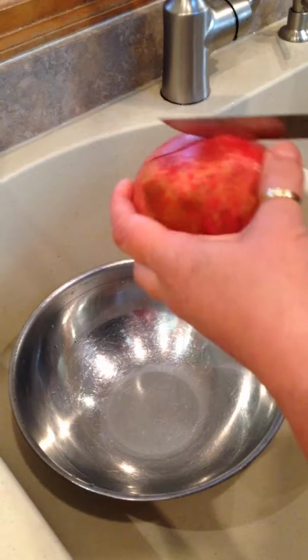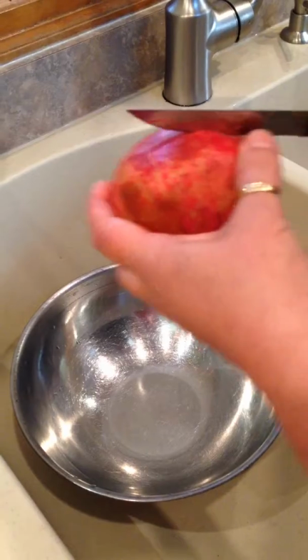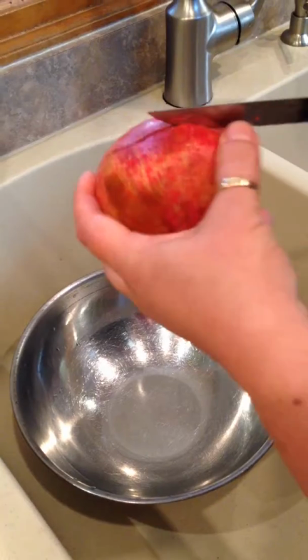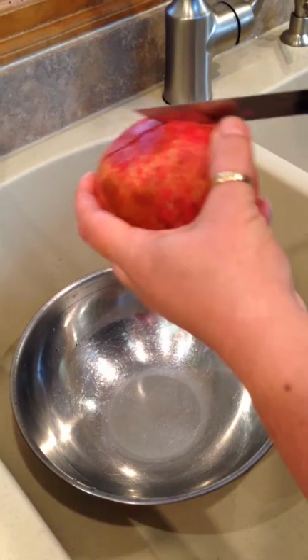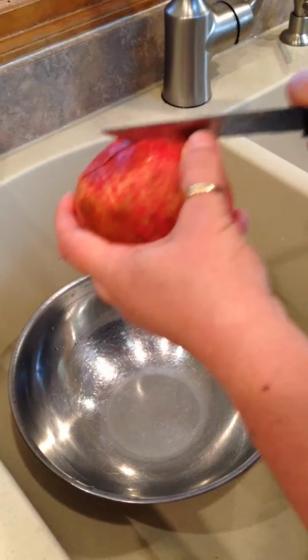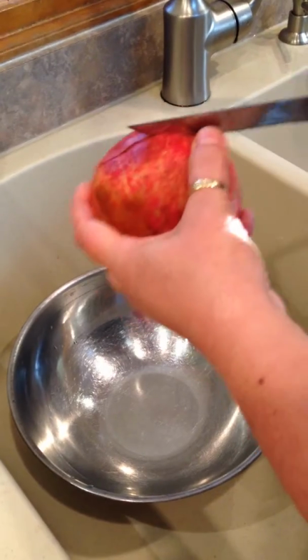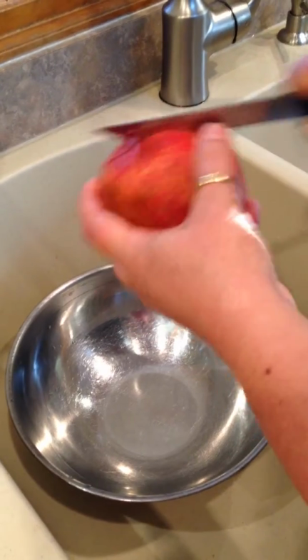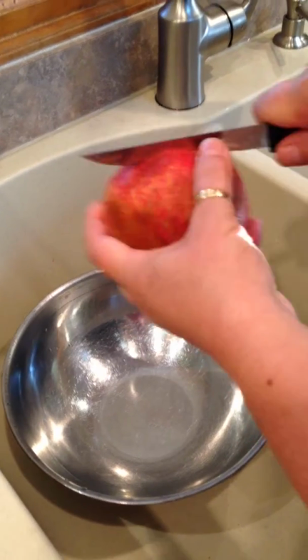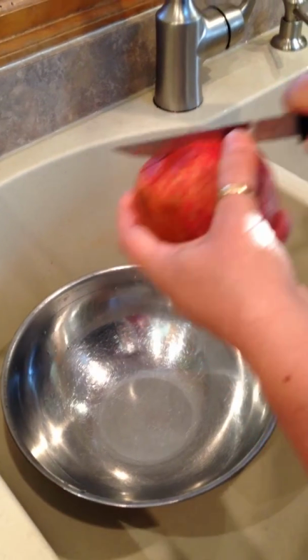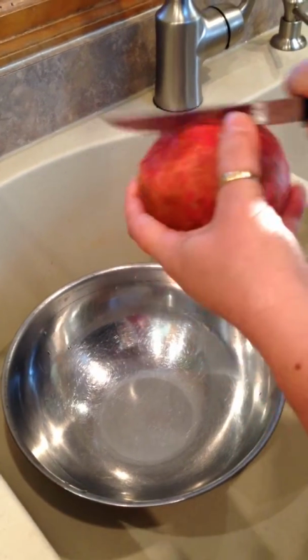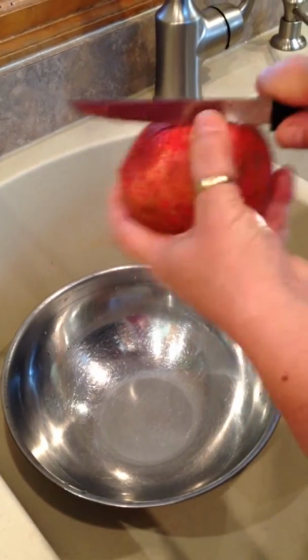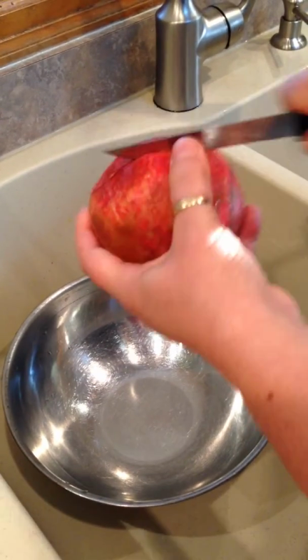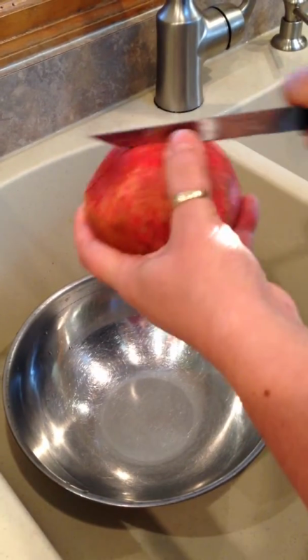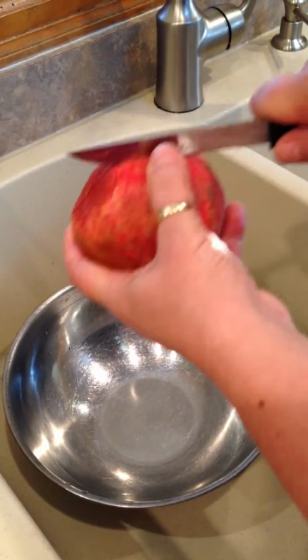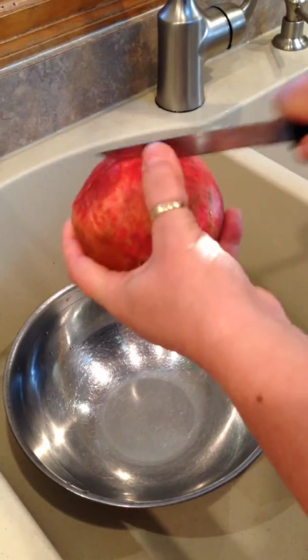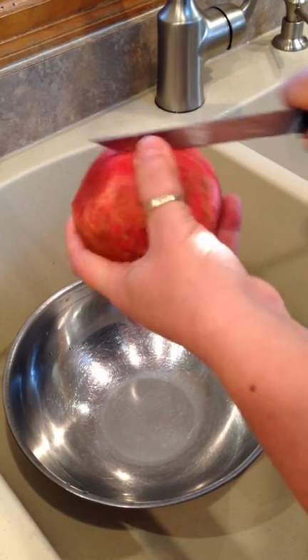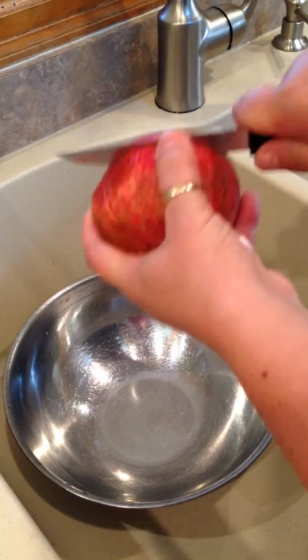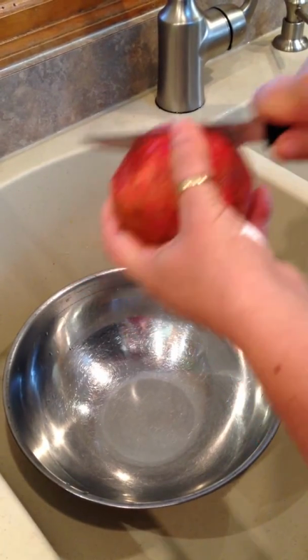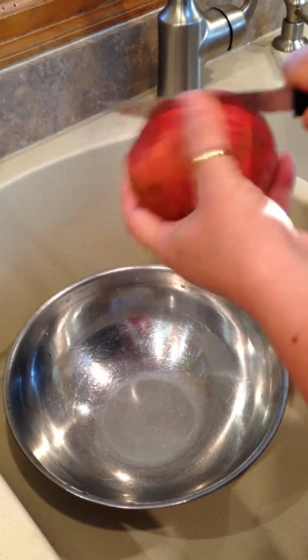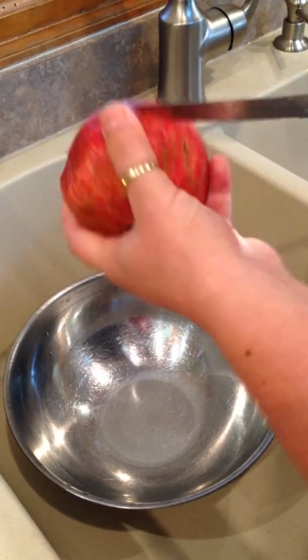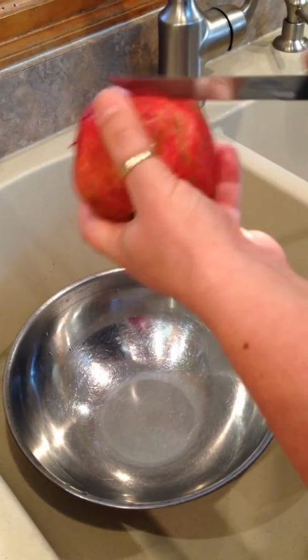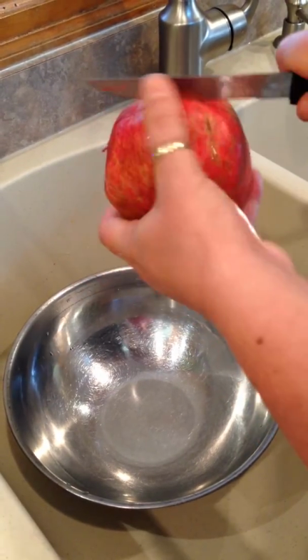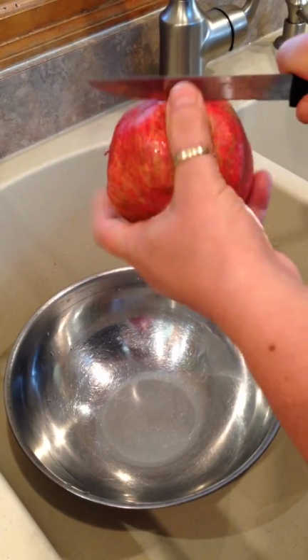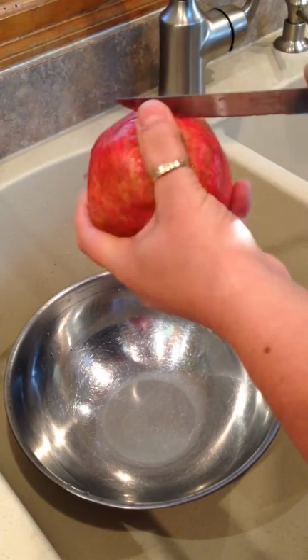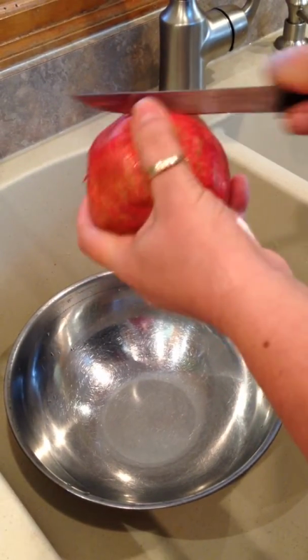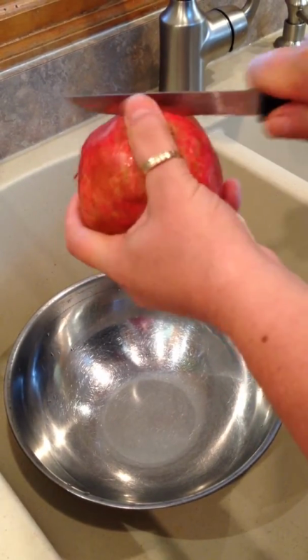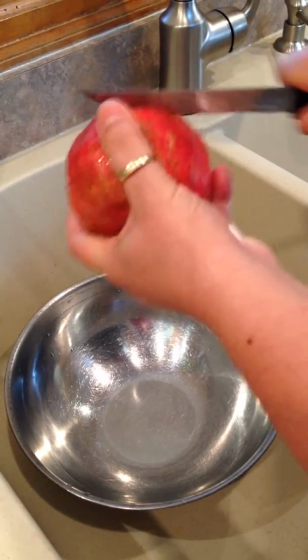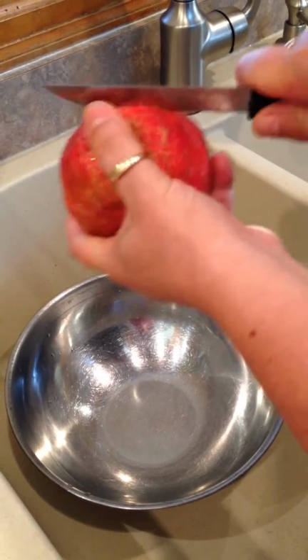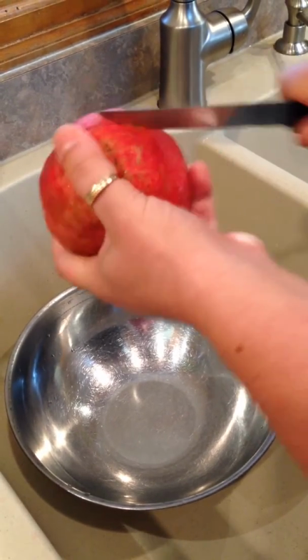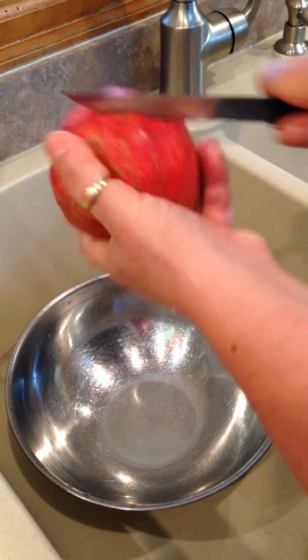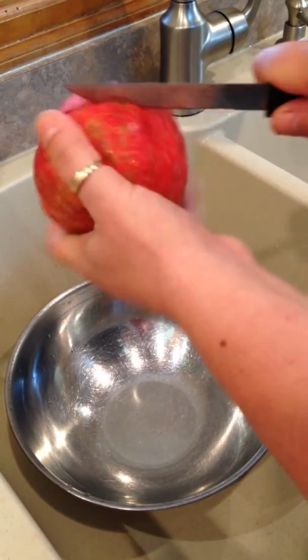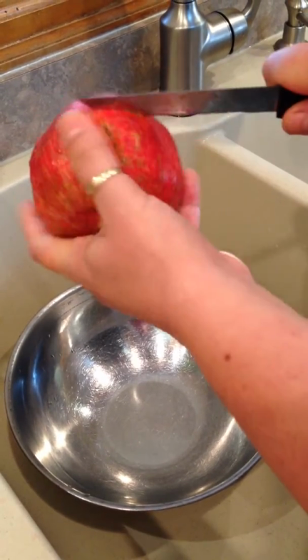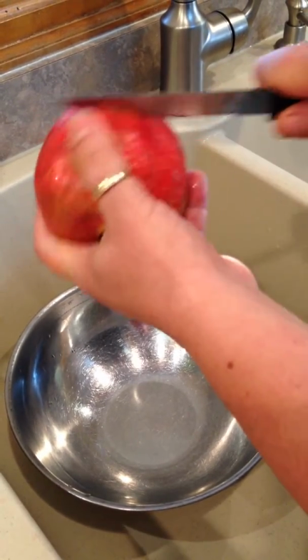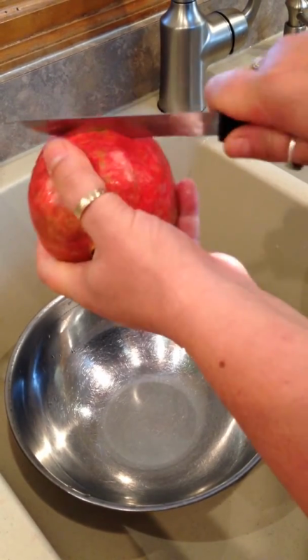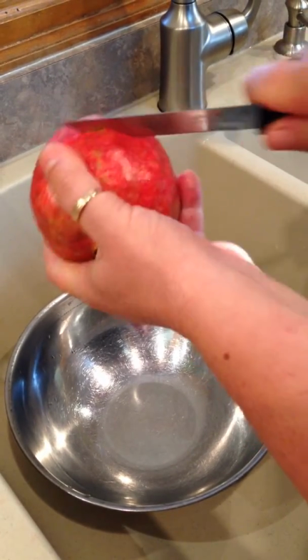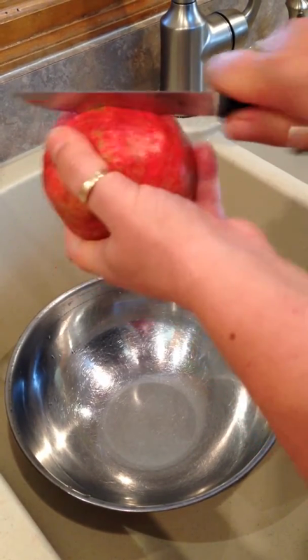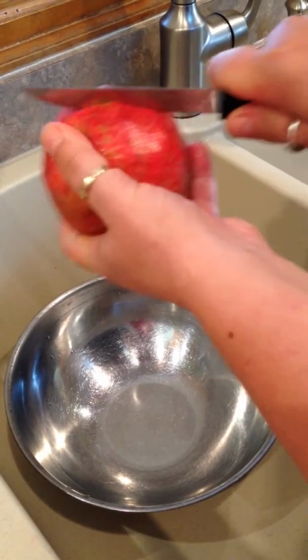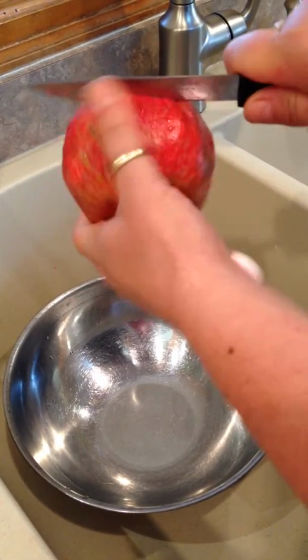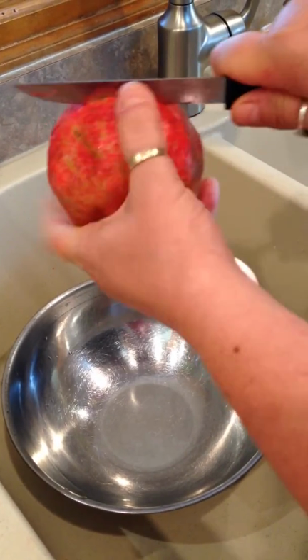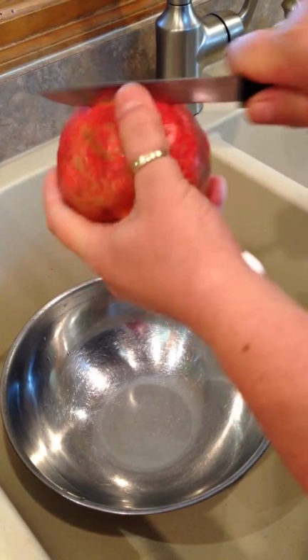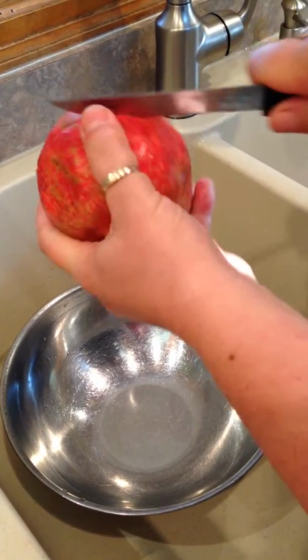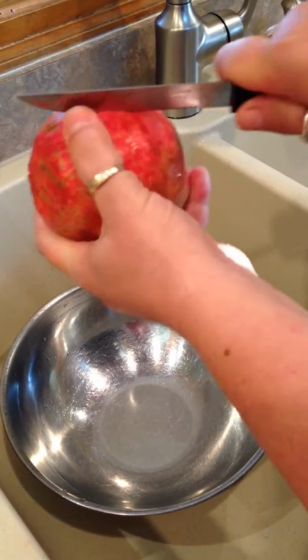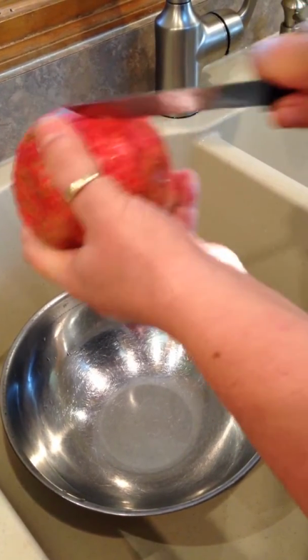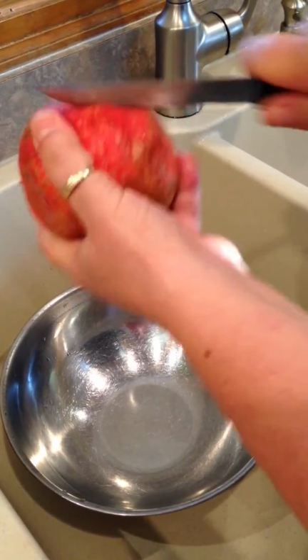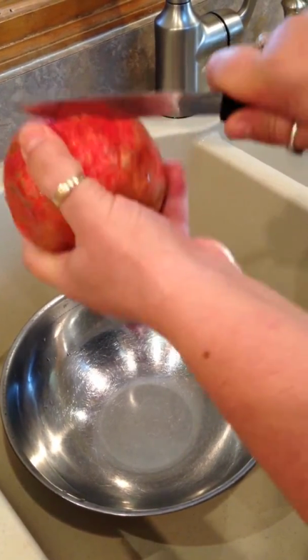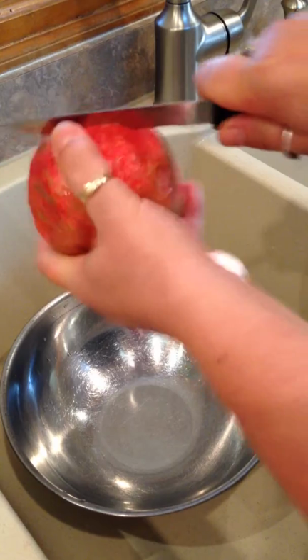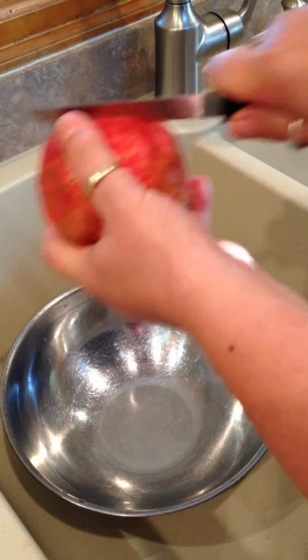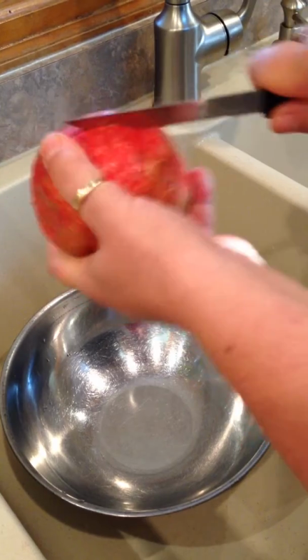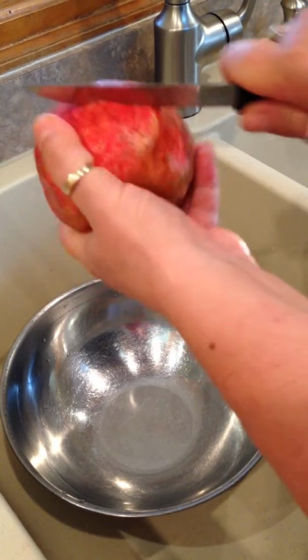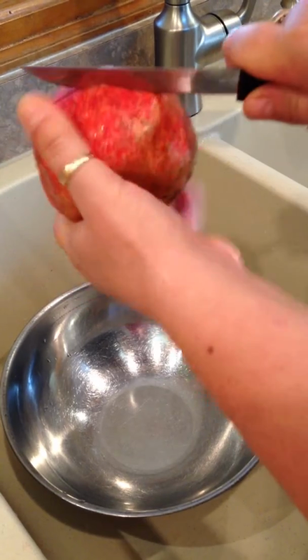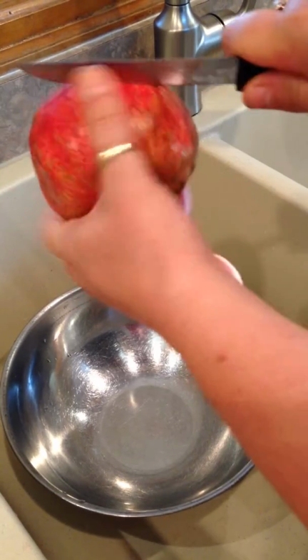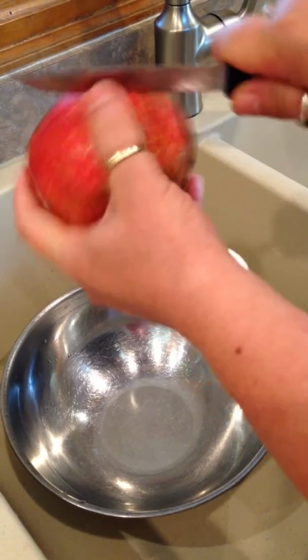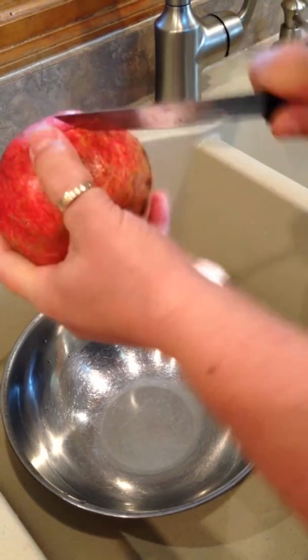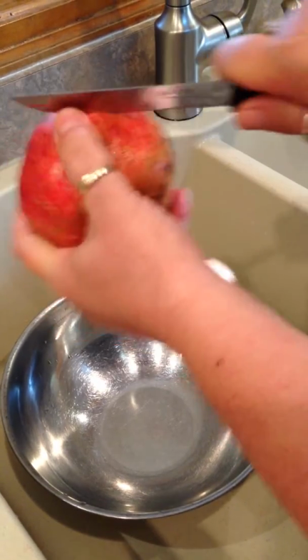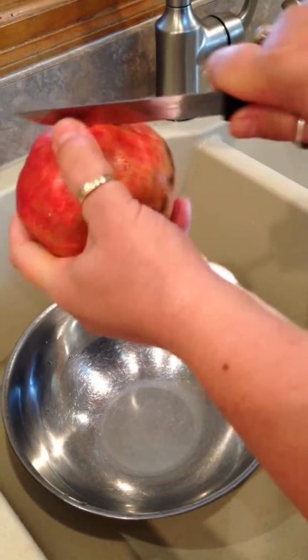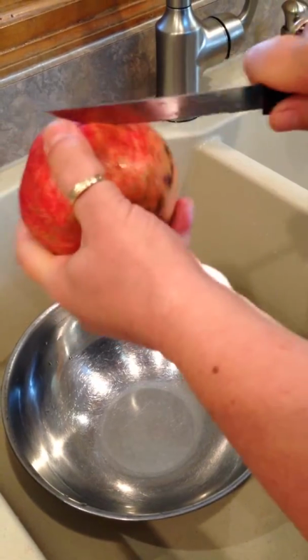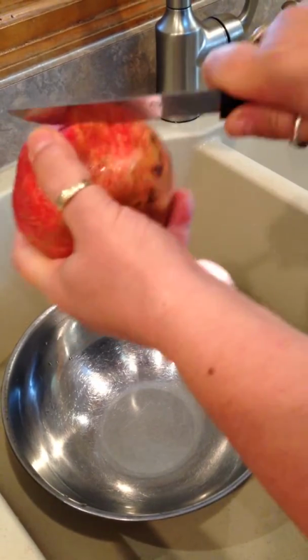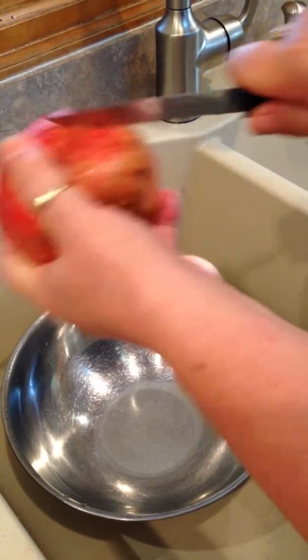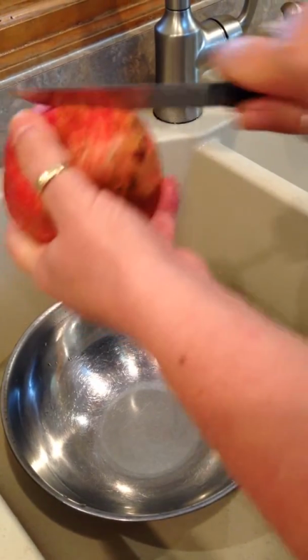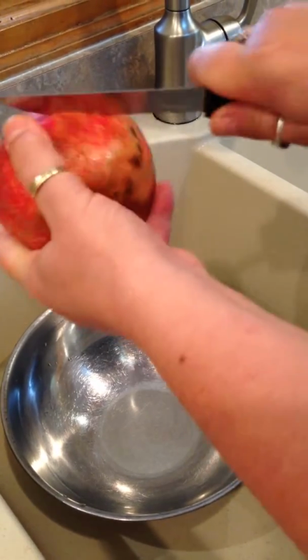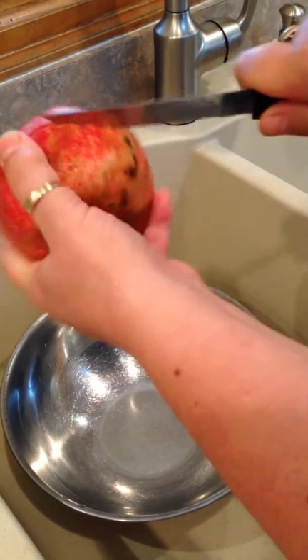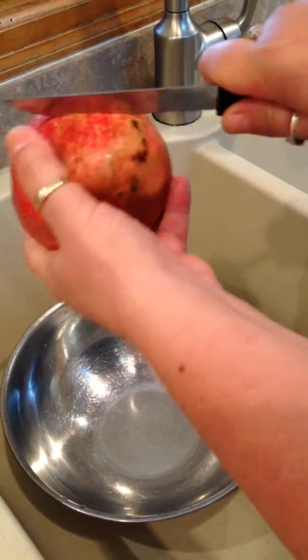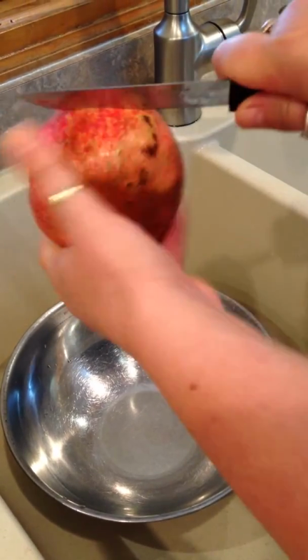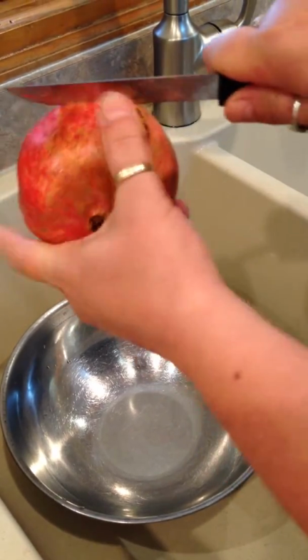This is how you clean a pomegranate very quickly. You don't have to take the seeds all out like you used to do.